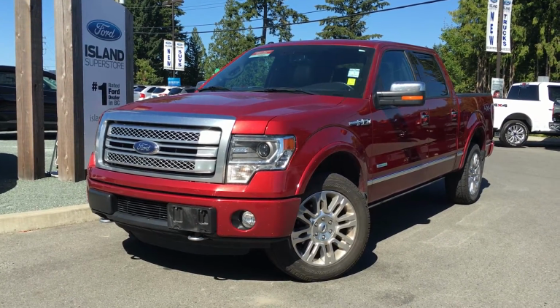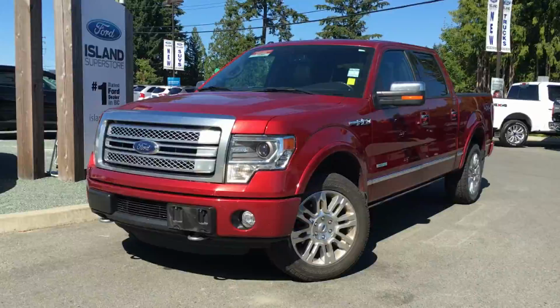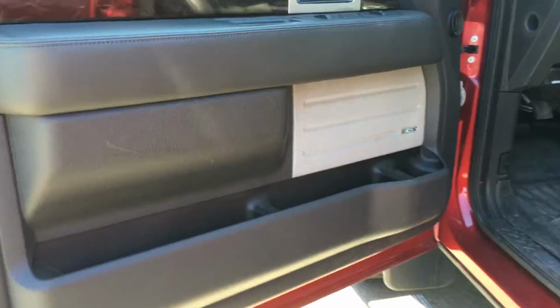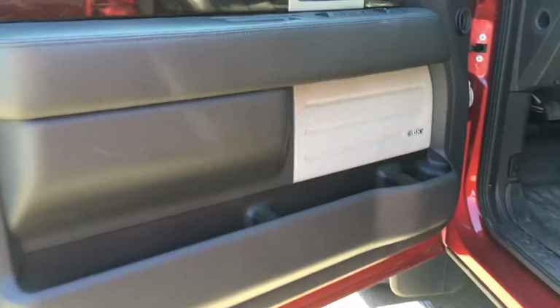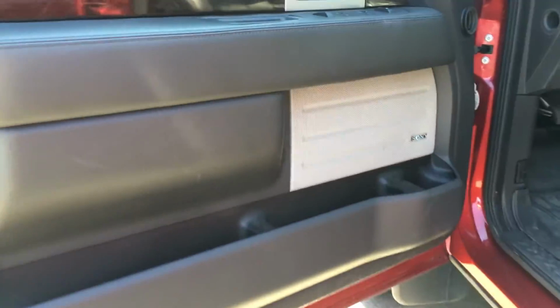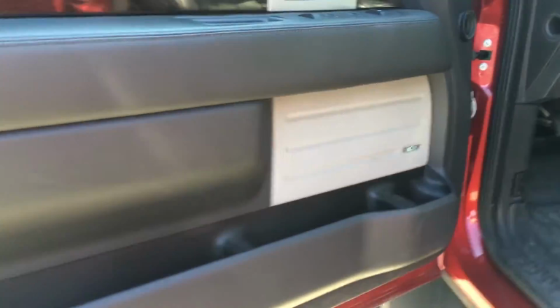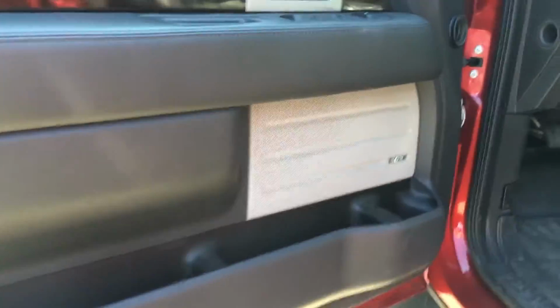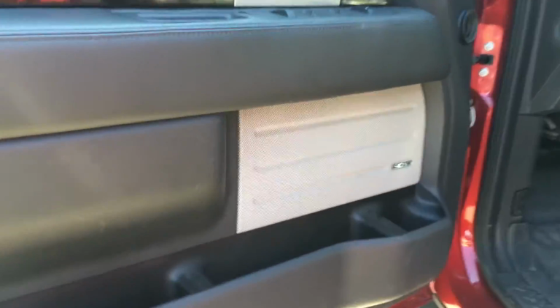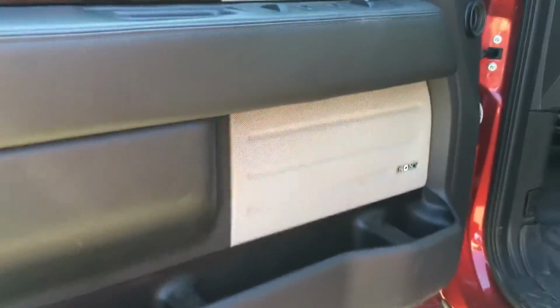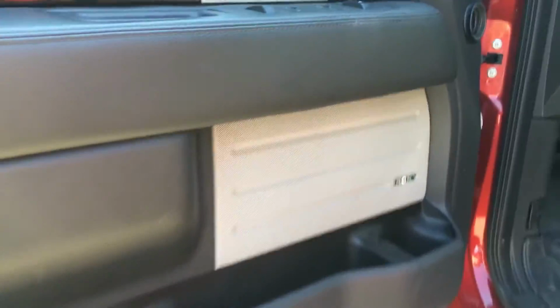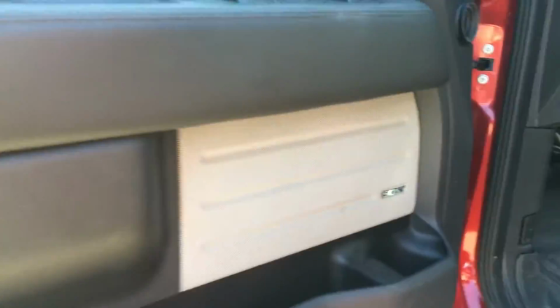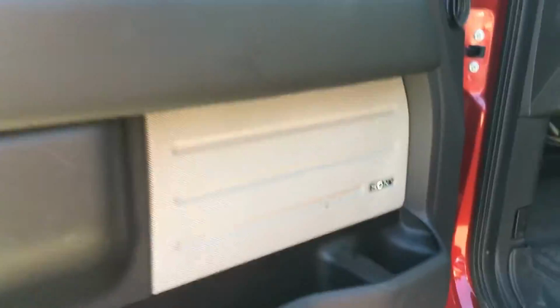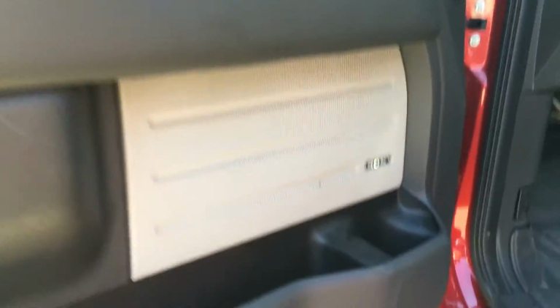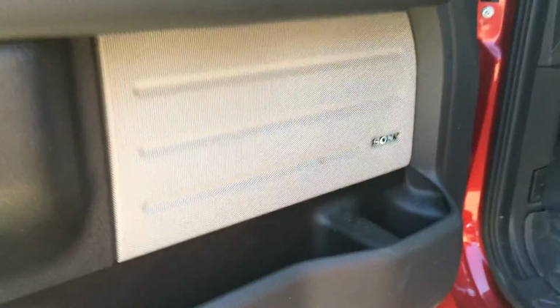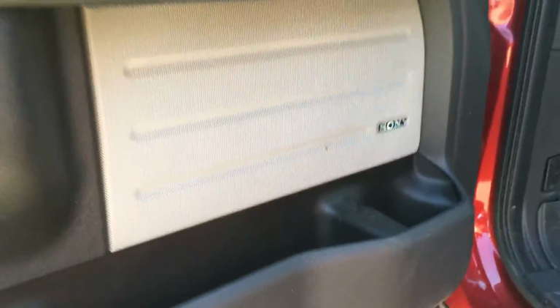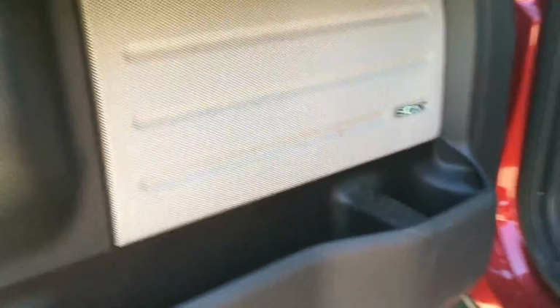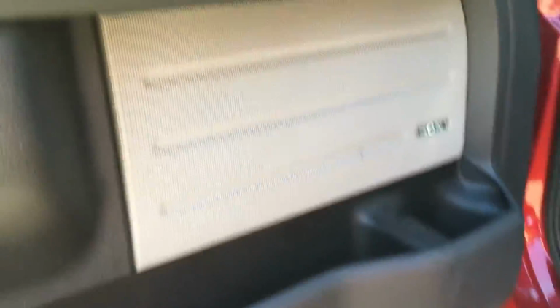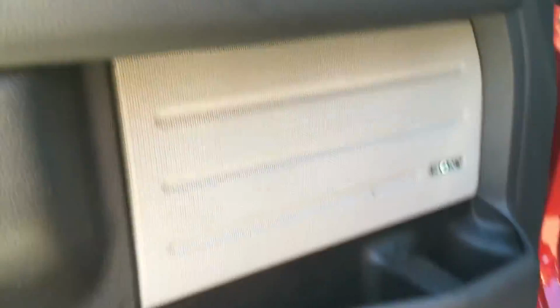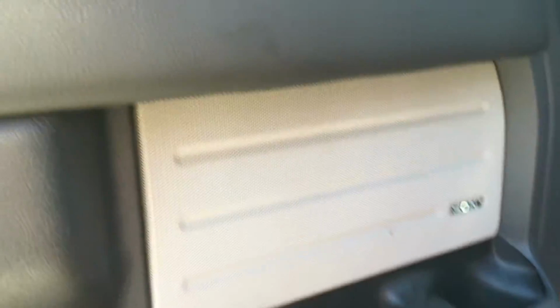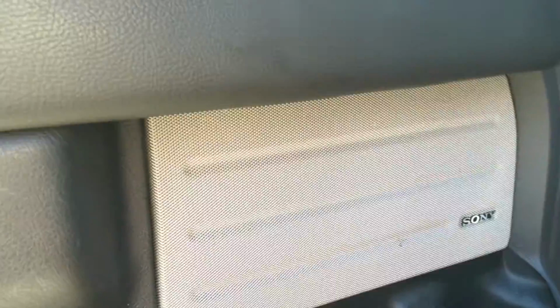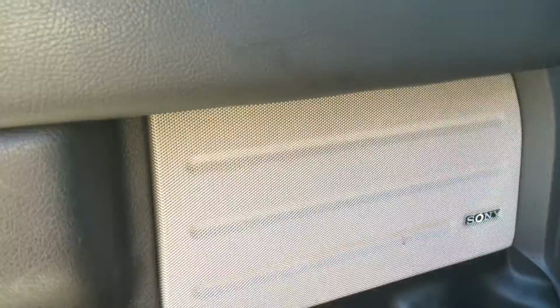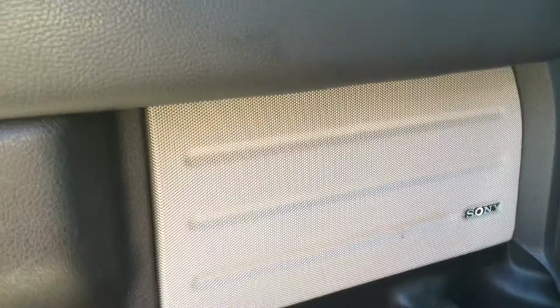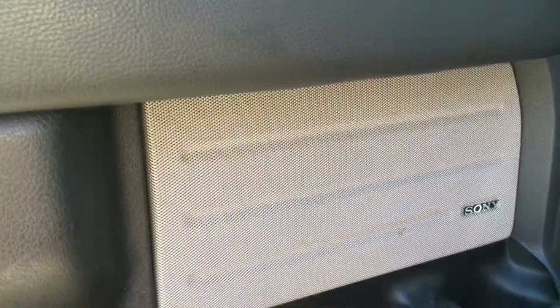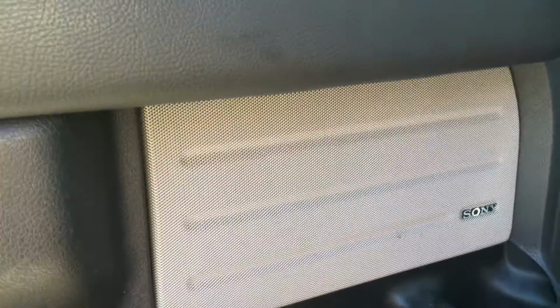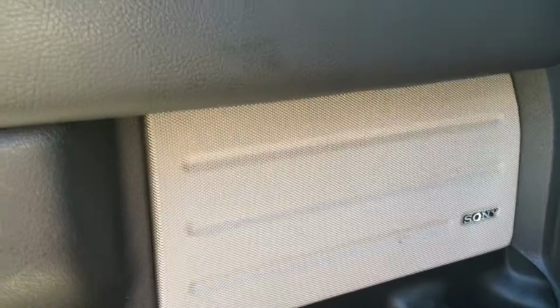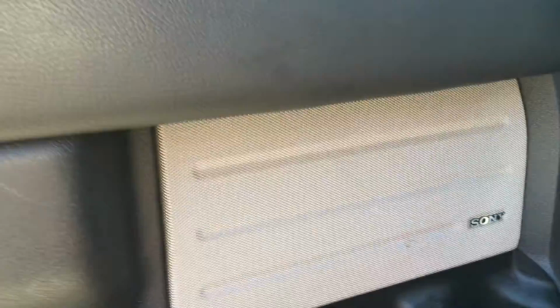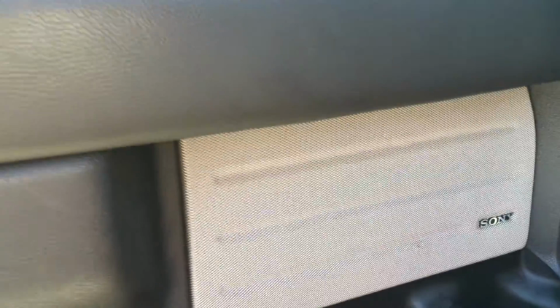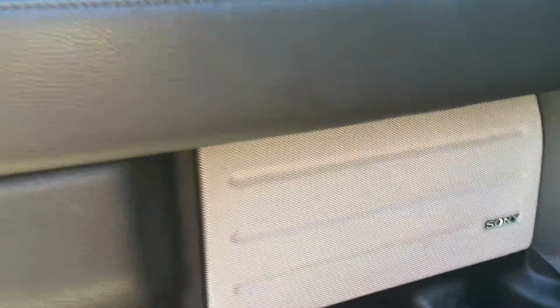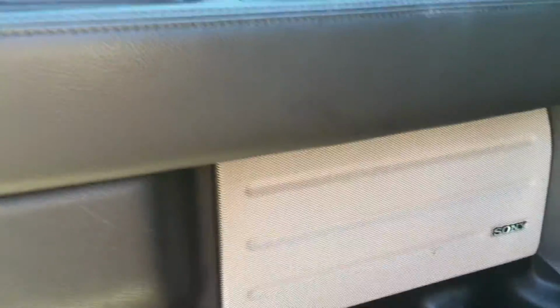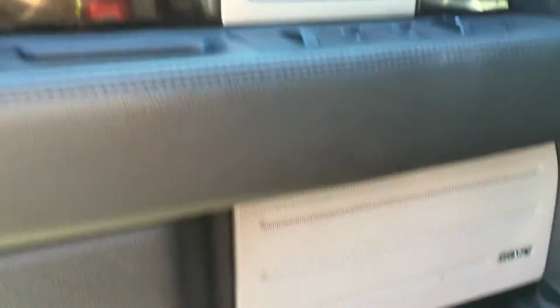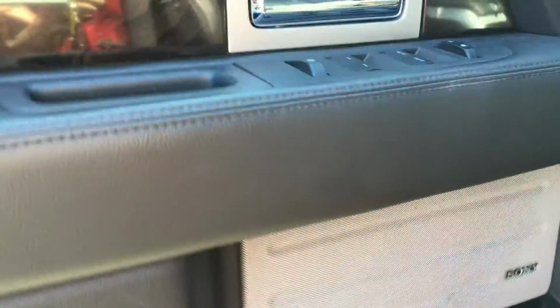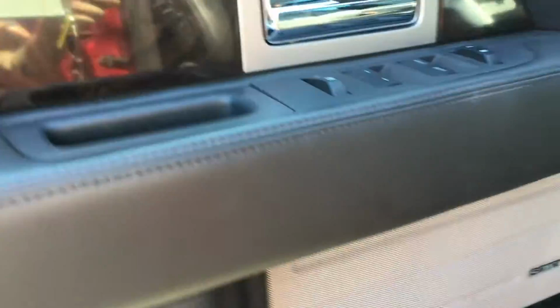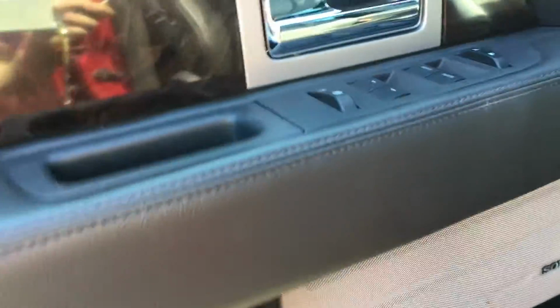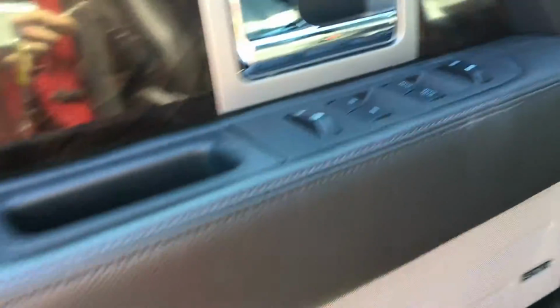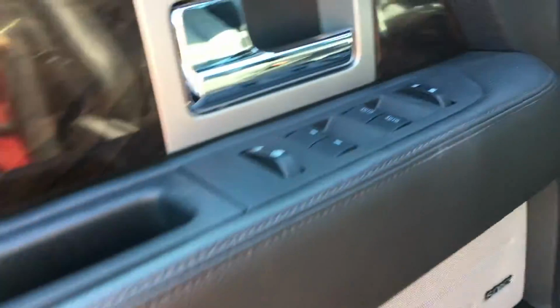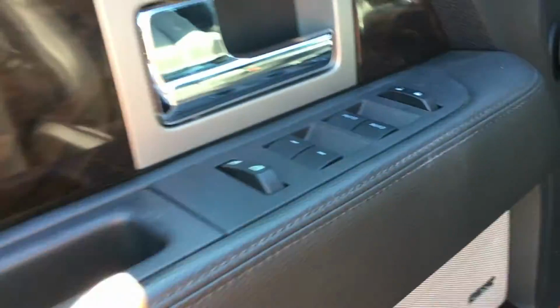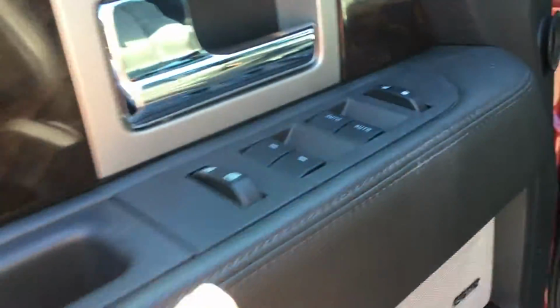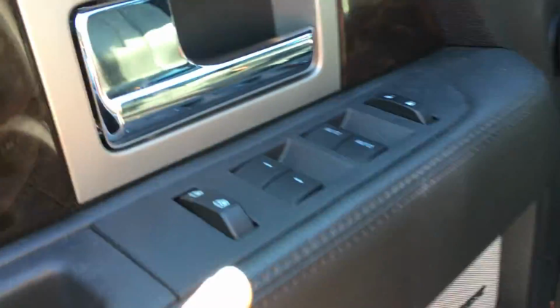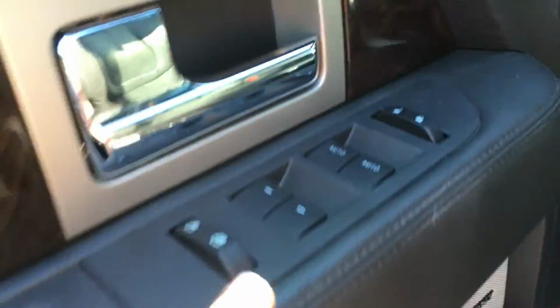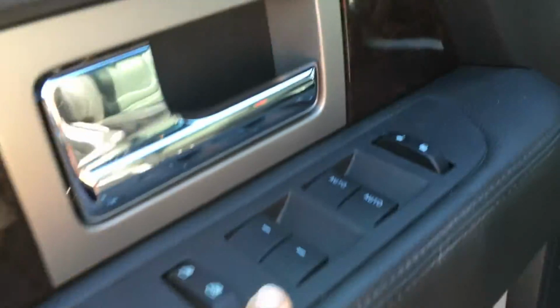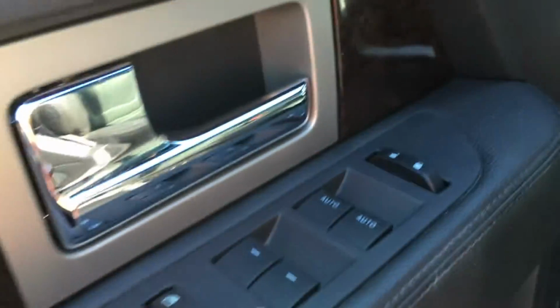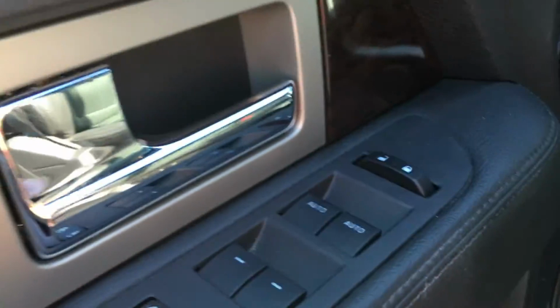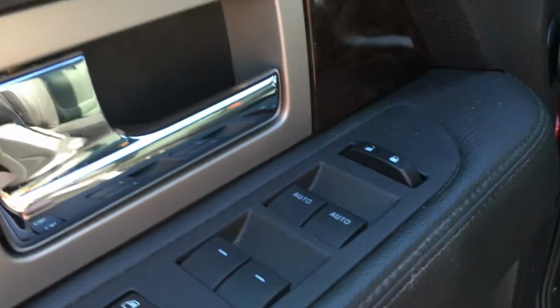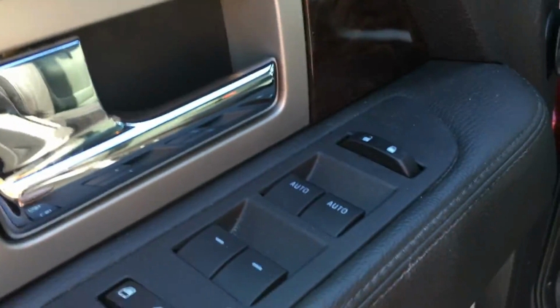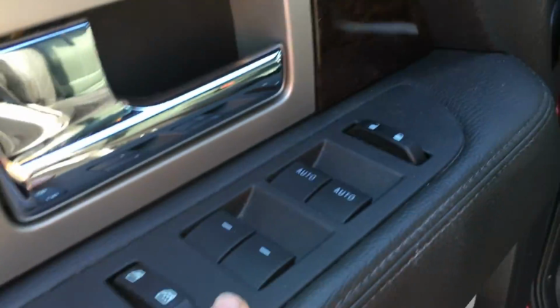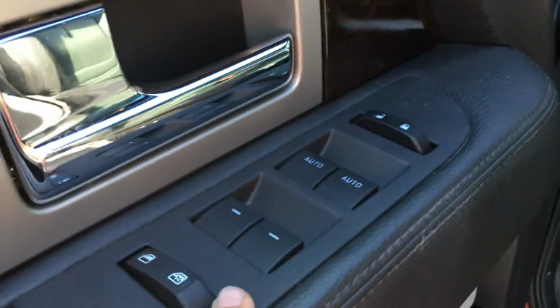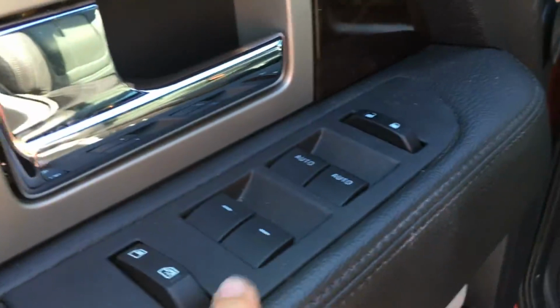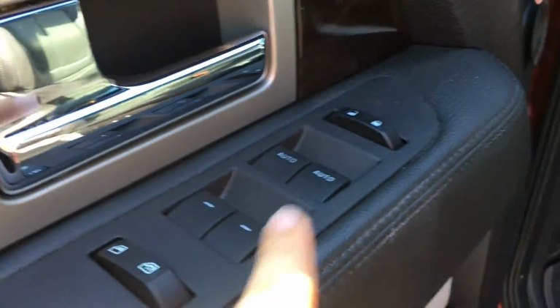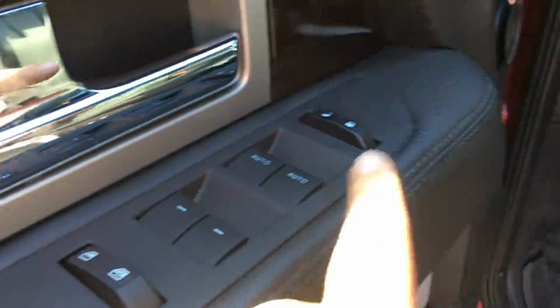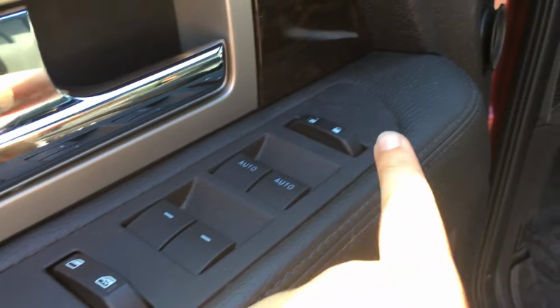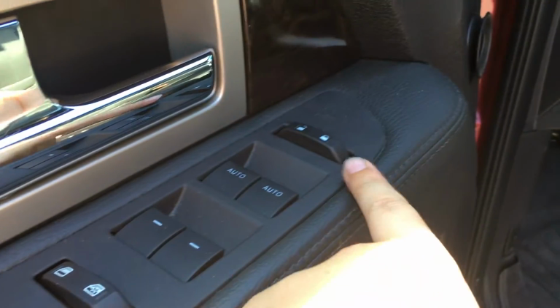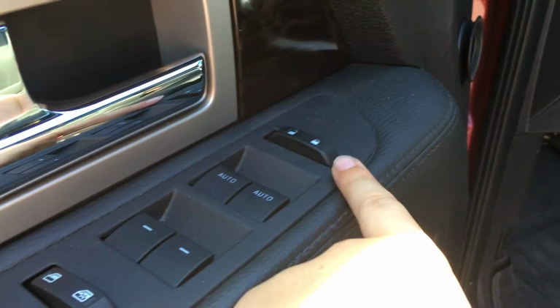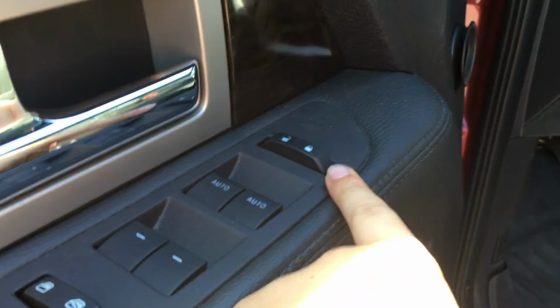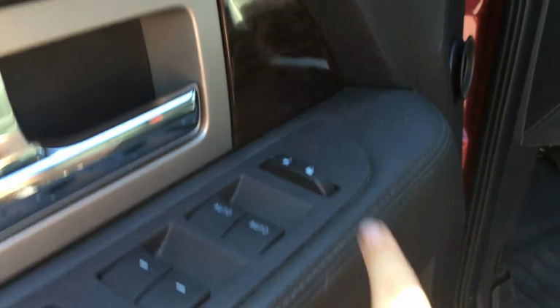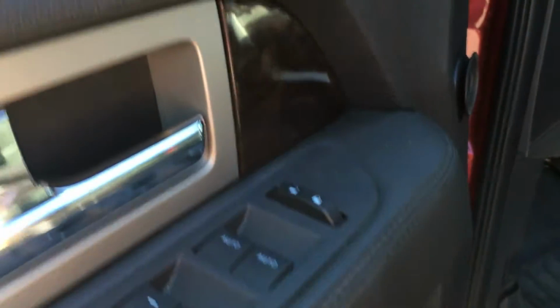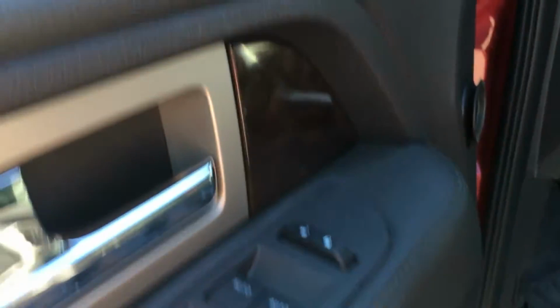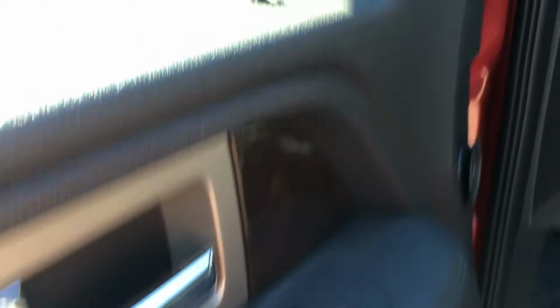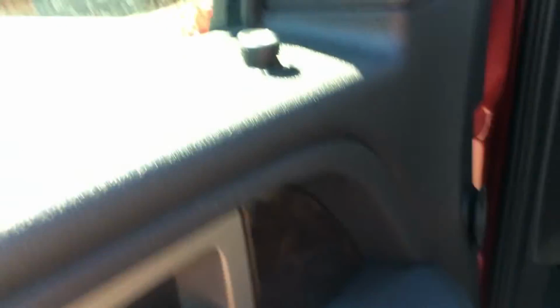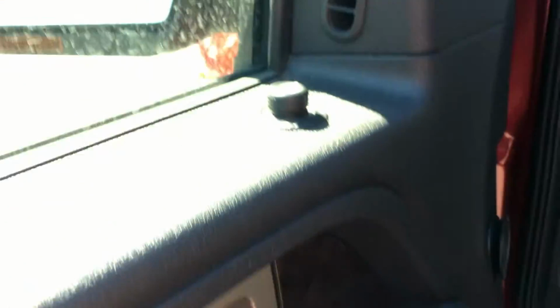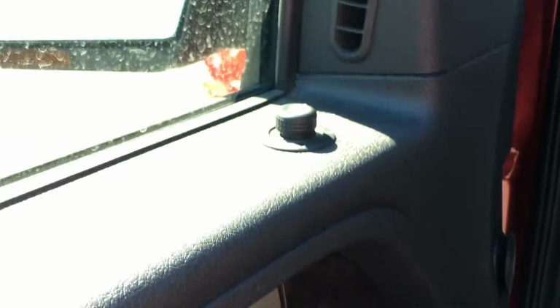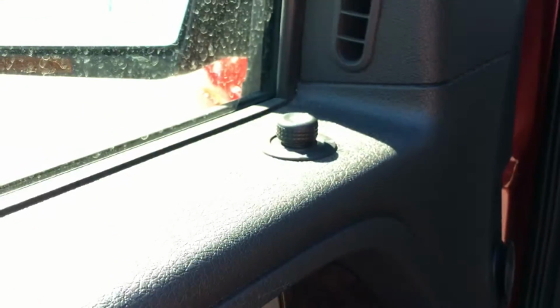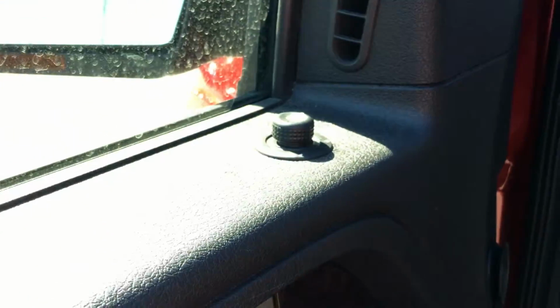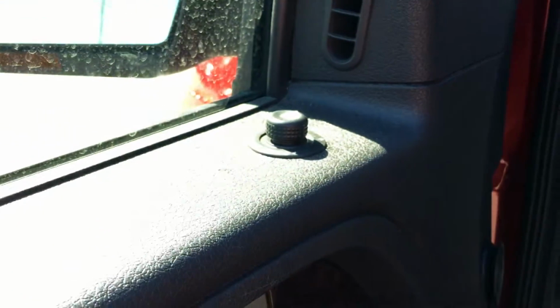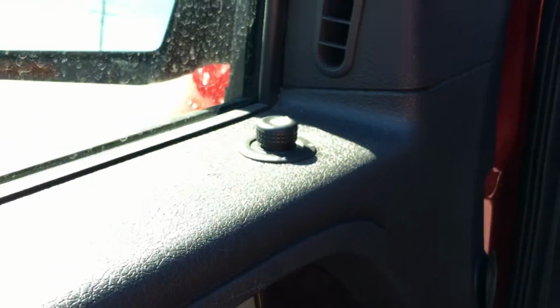Door storage with cup holder, Sony audio system. You have power windows as well as locks and mirrors.